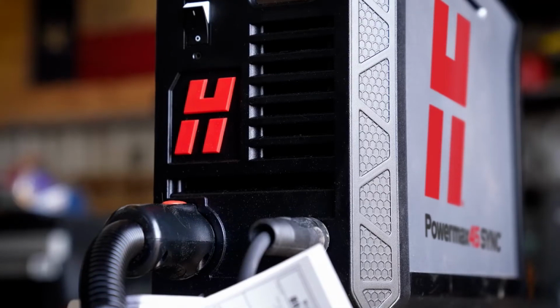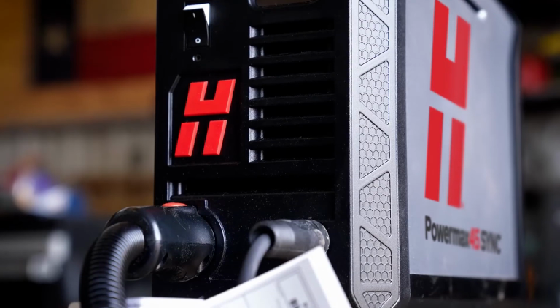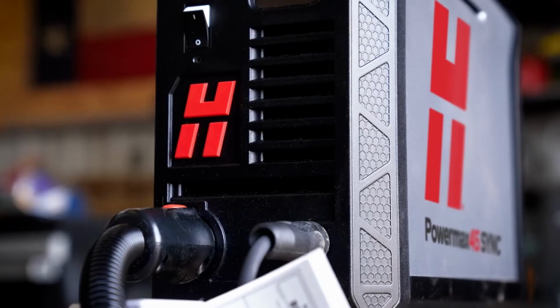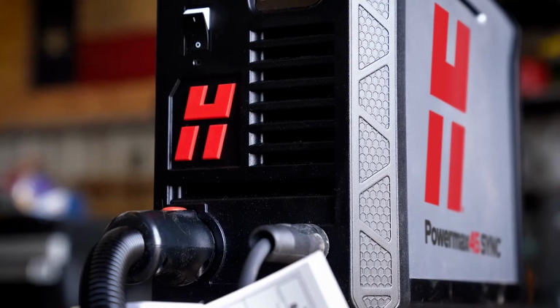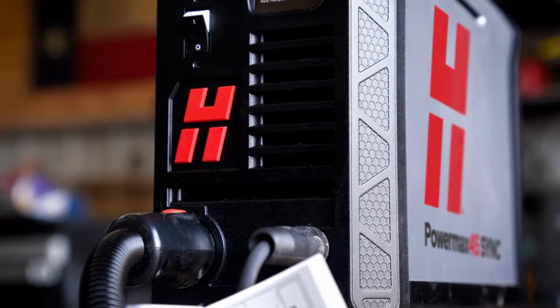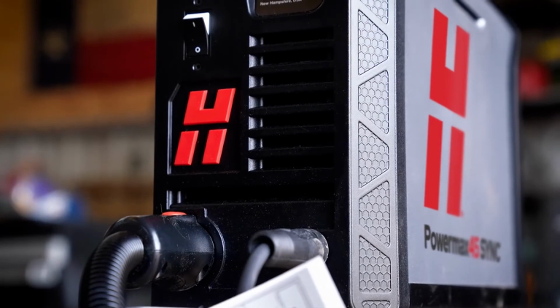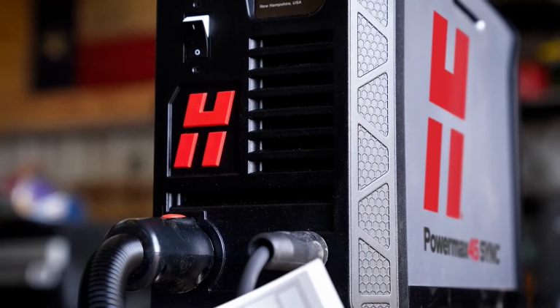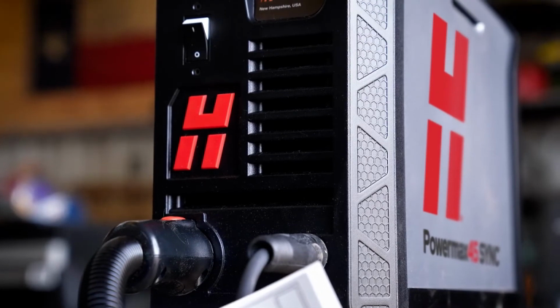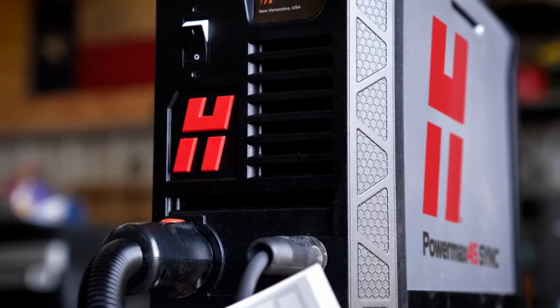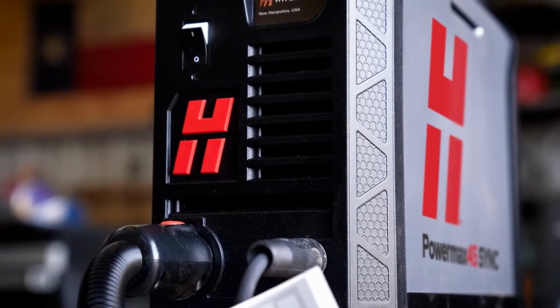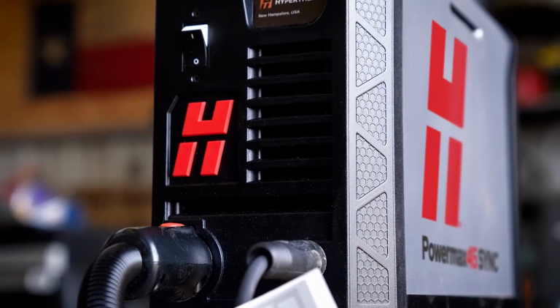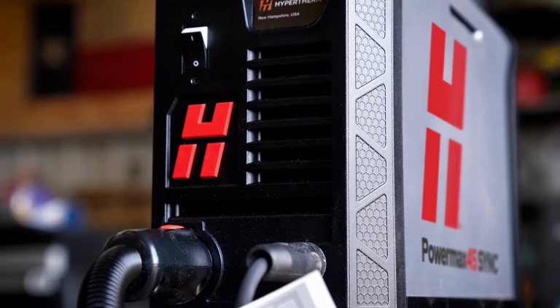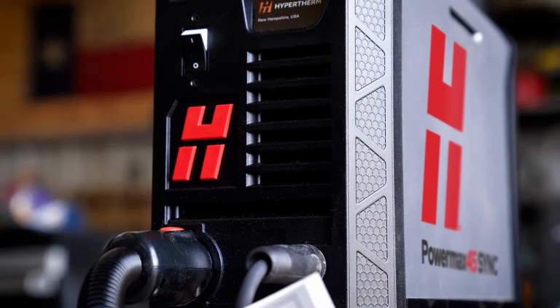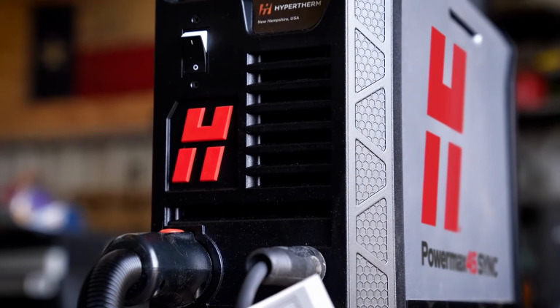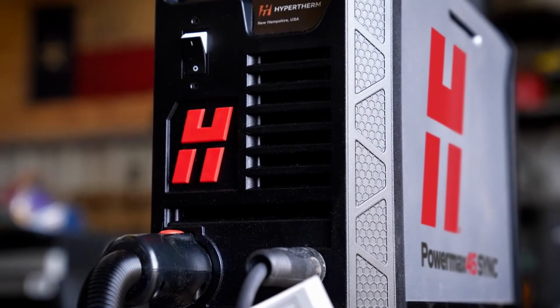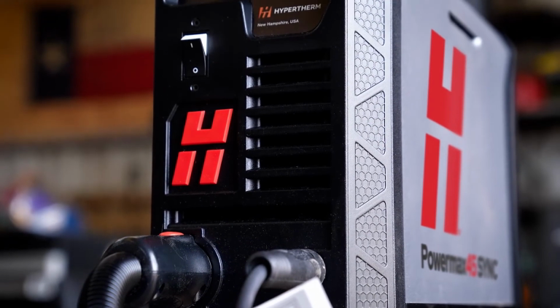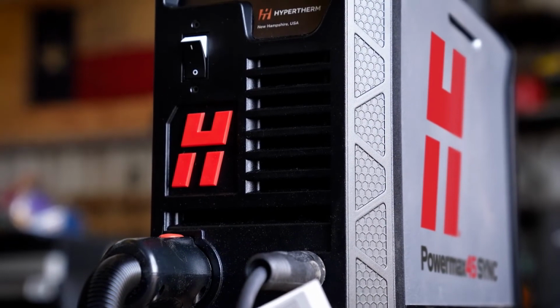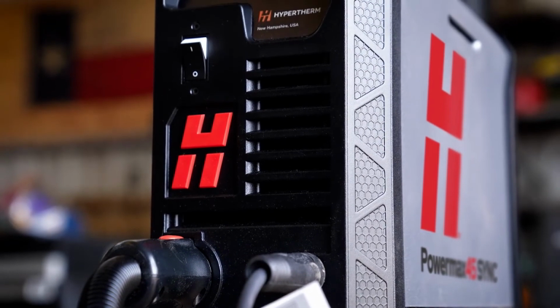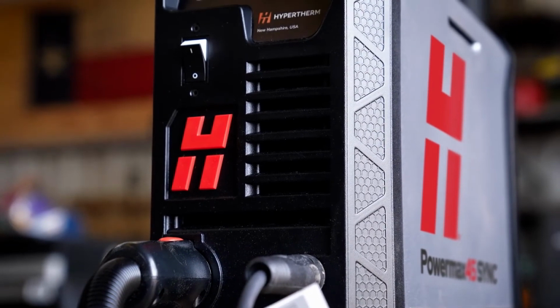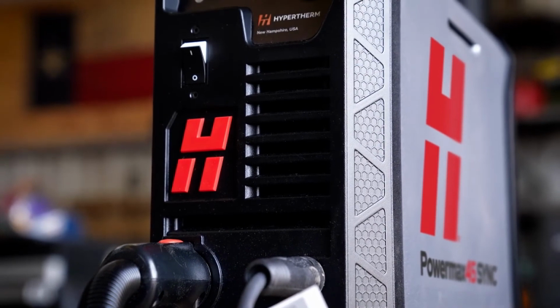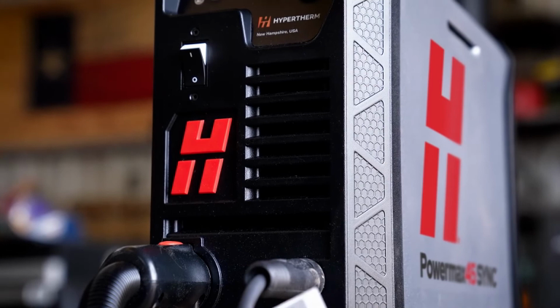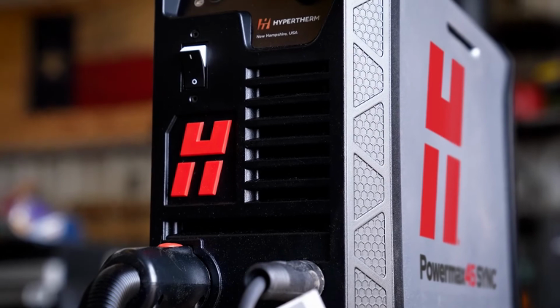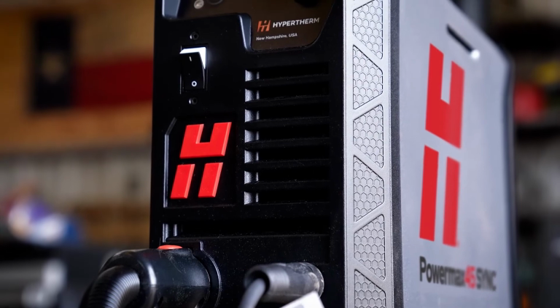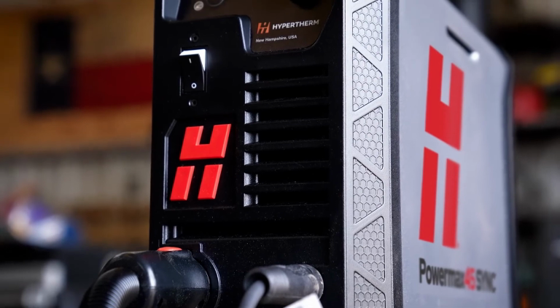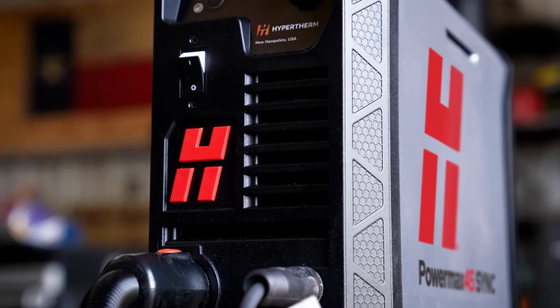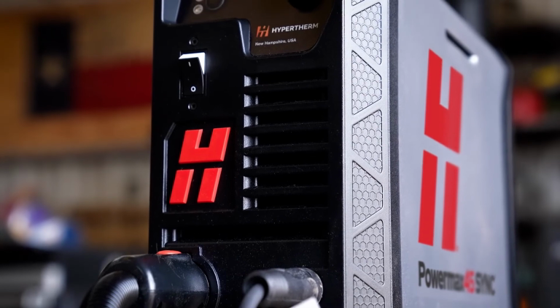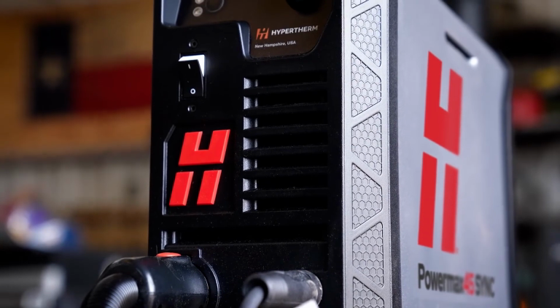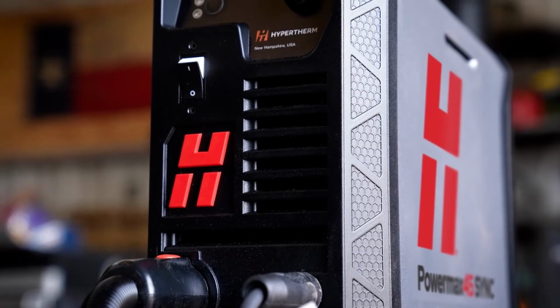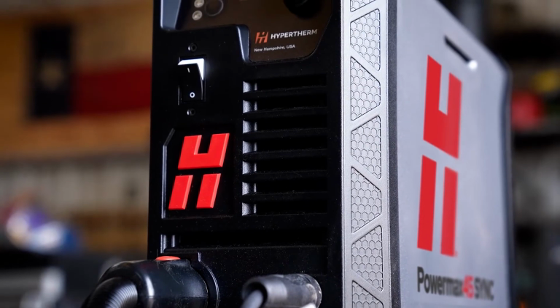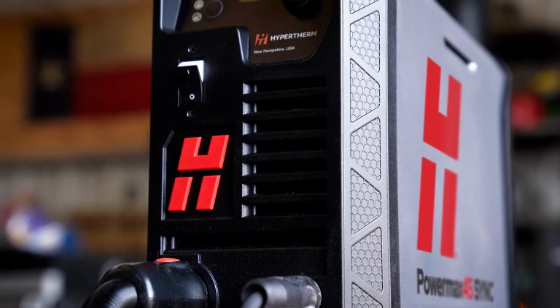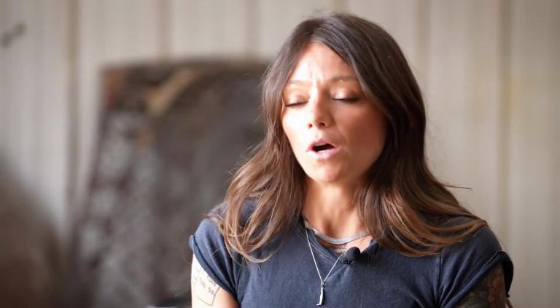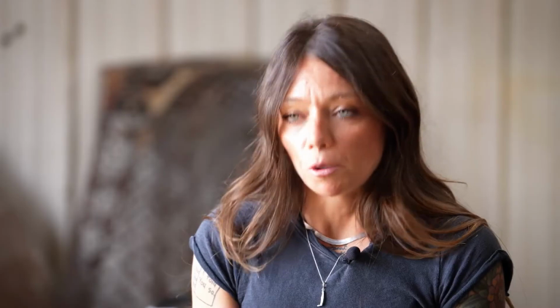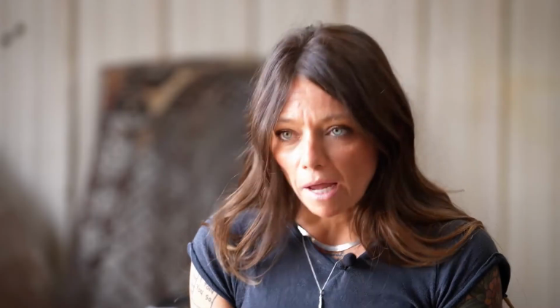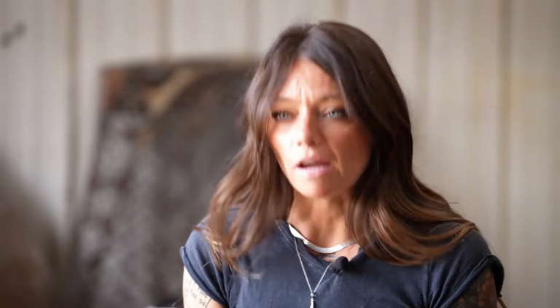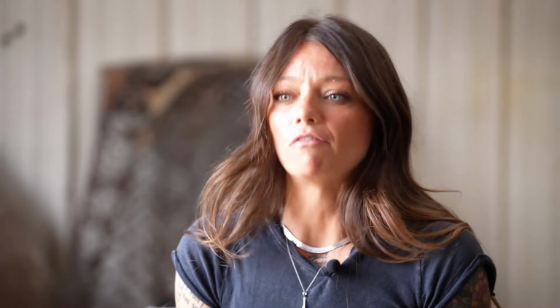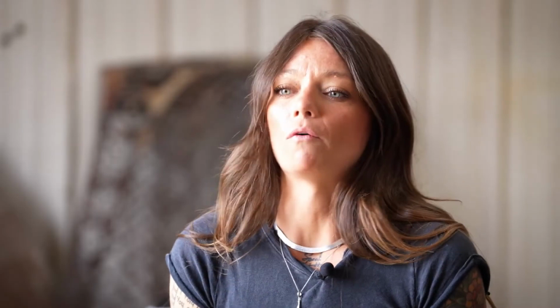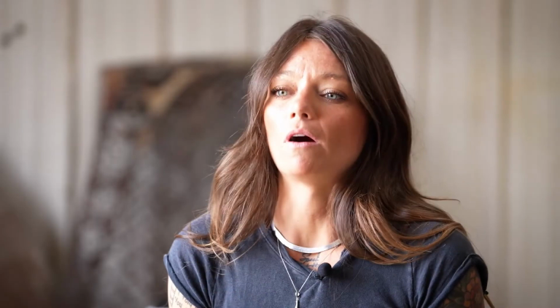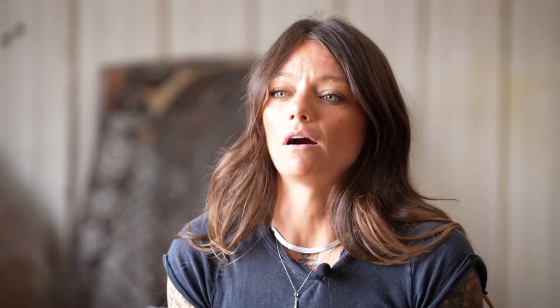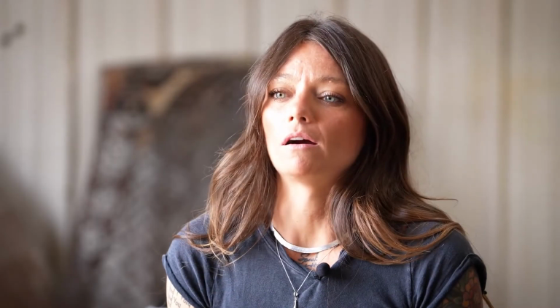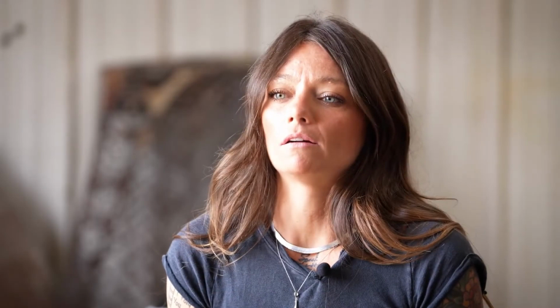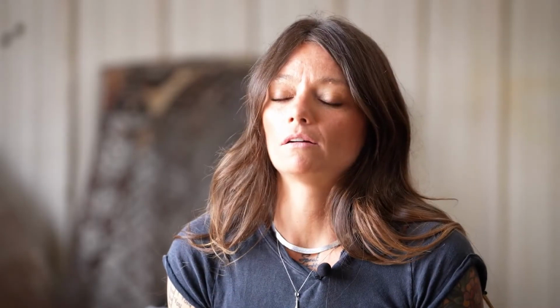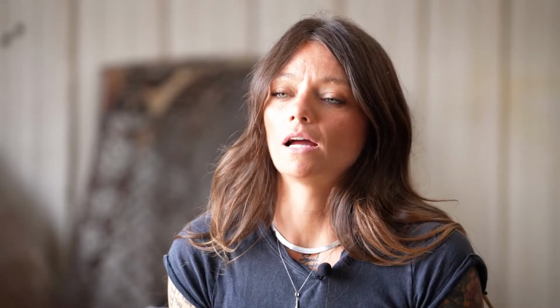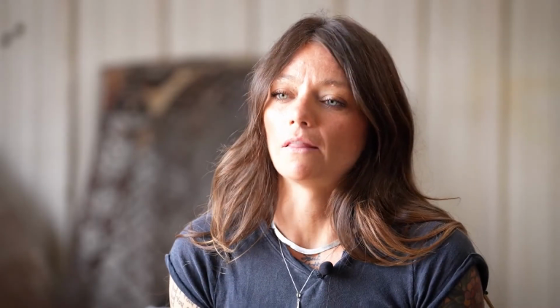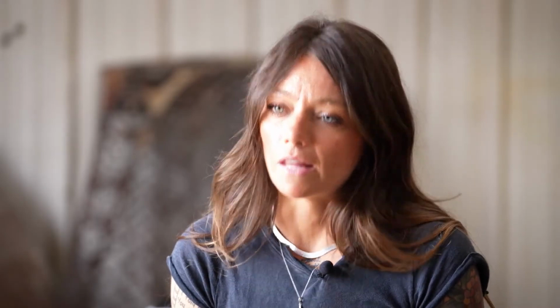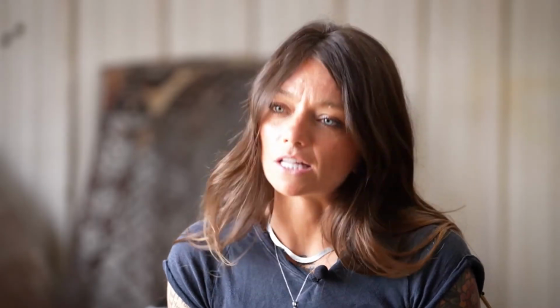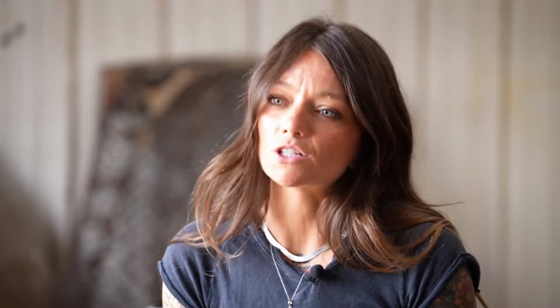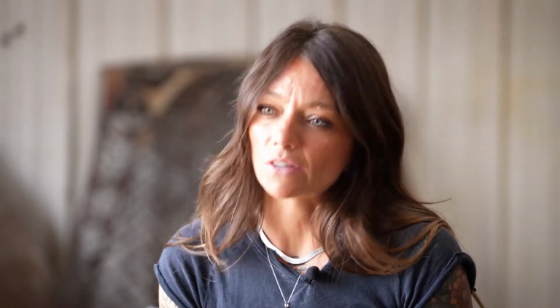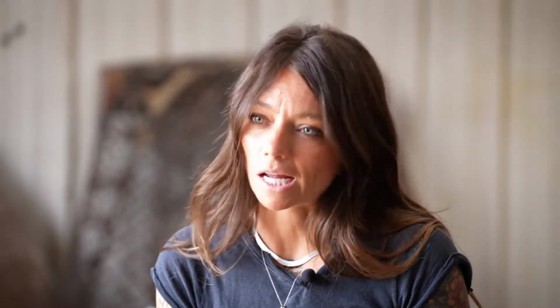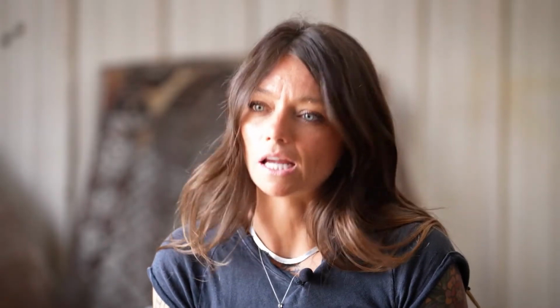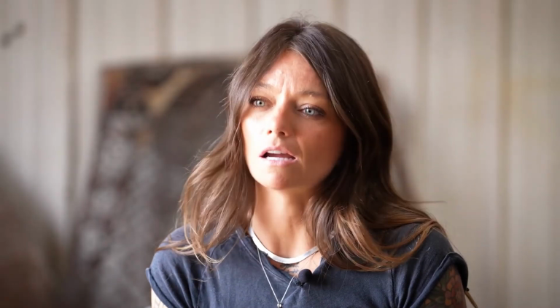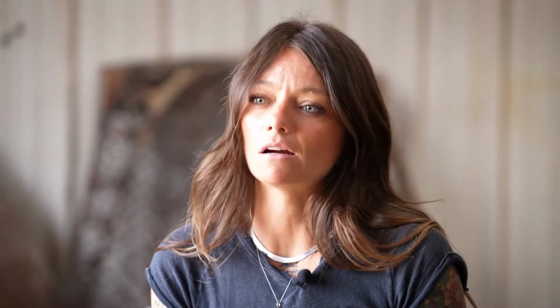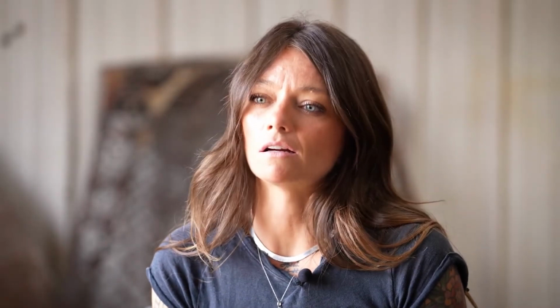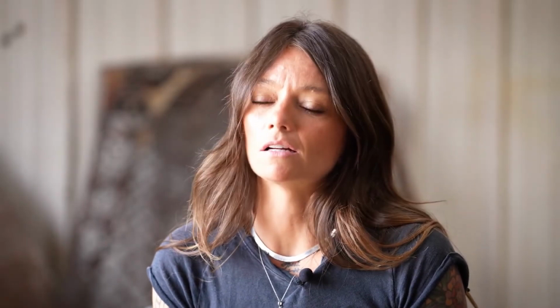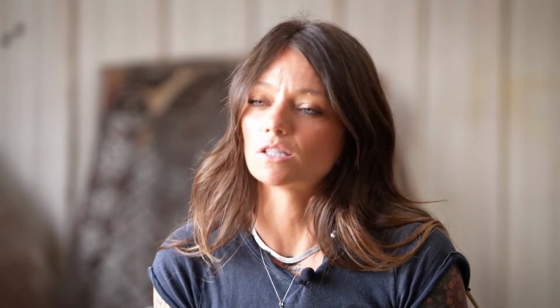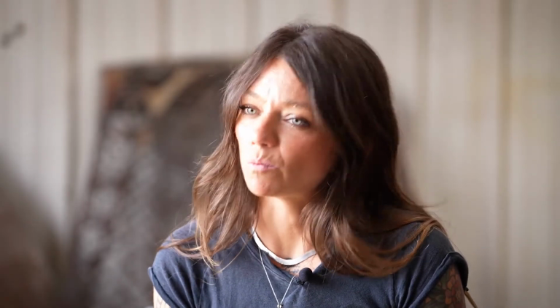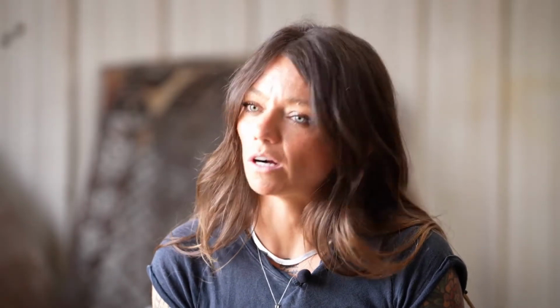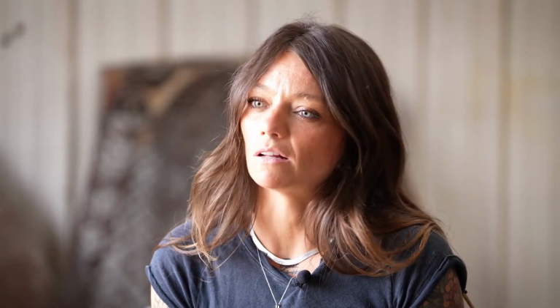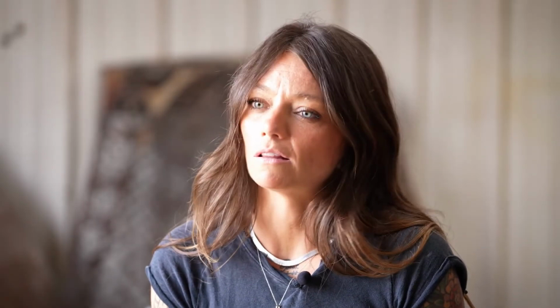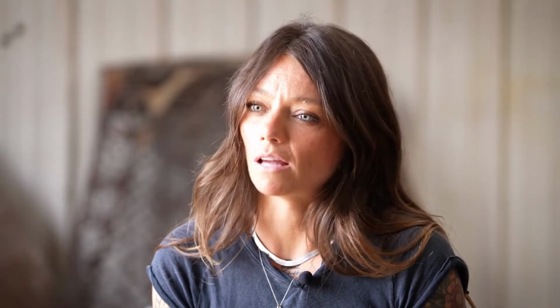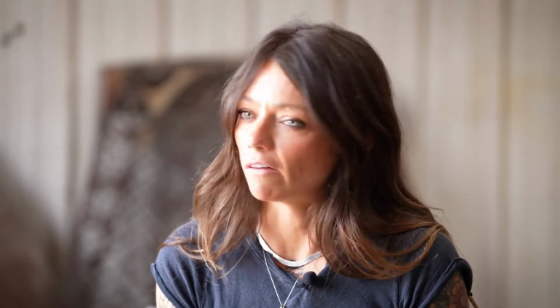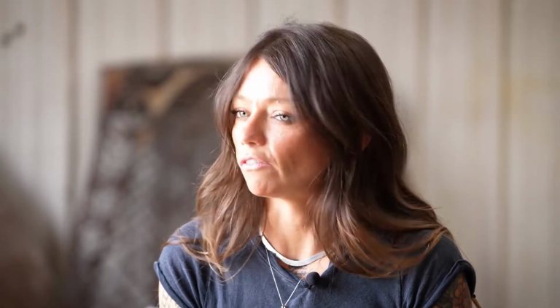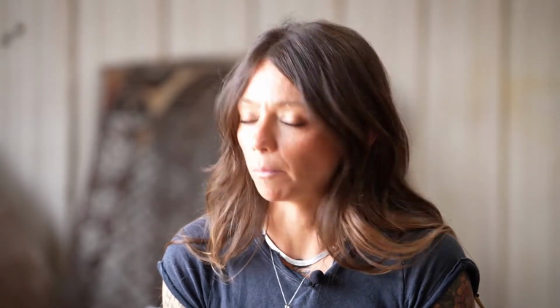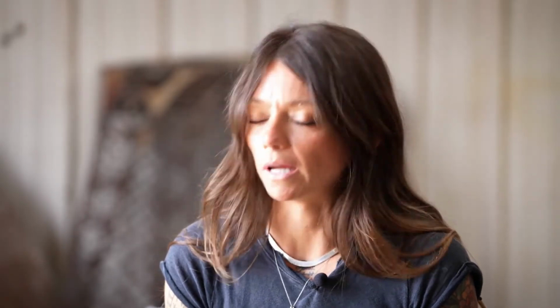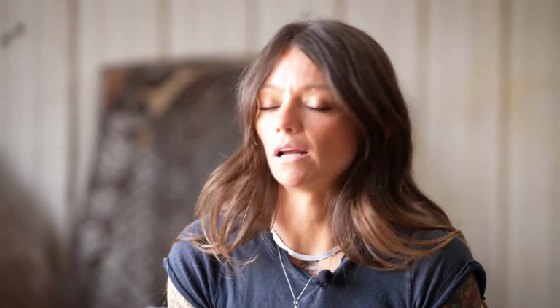If you're considering buying a plasma cutting system, you get what you pay for. And this right here is worth every penny.